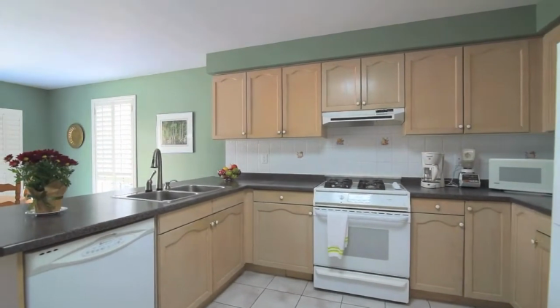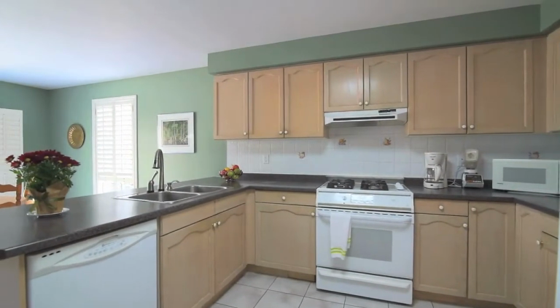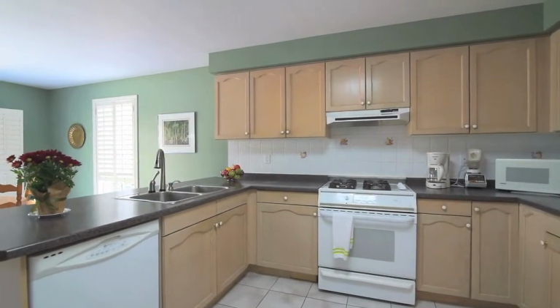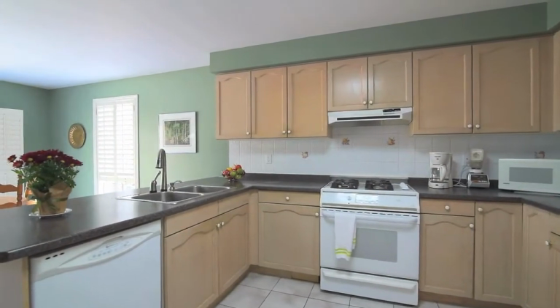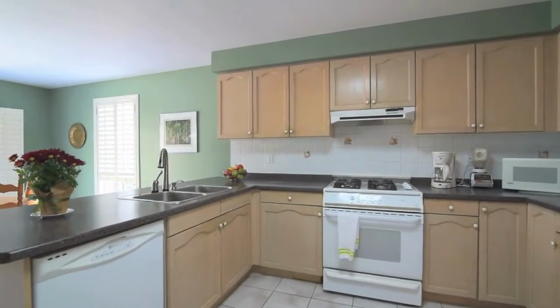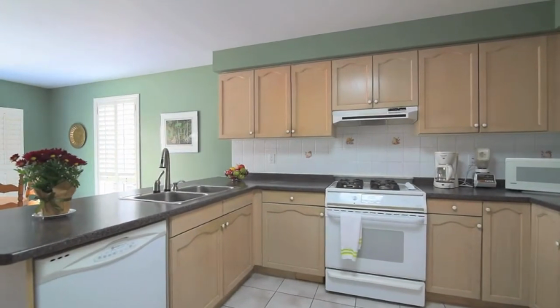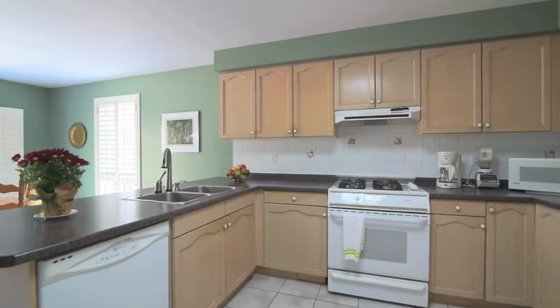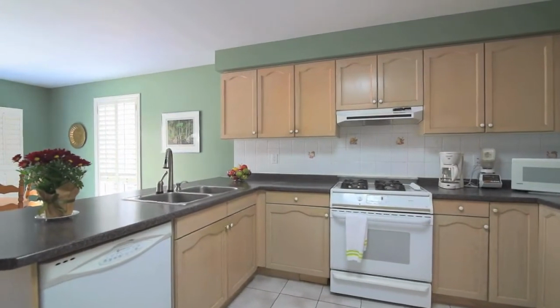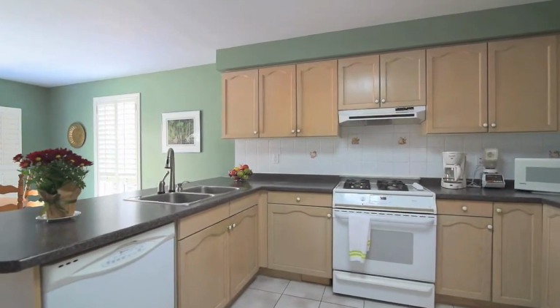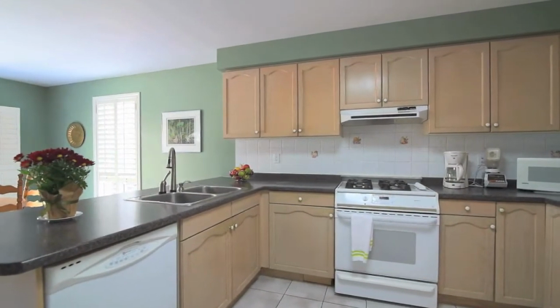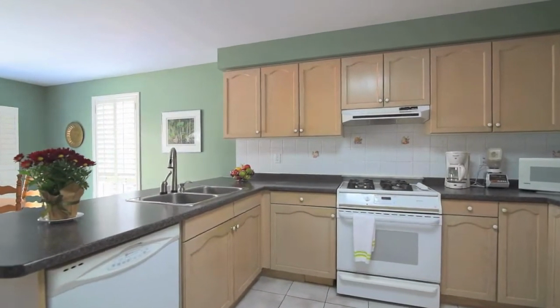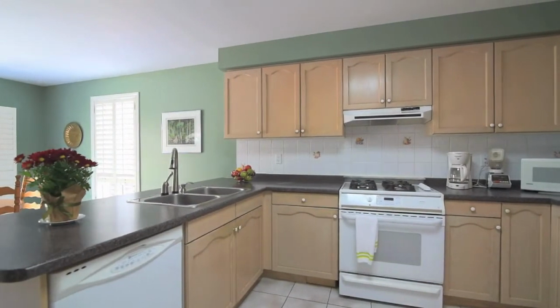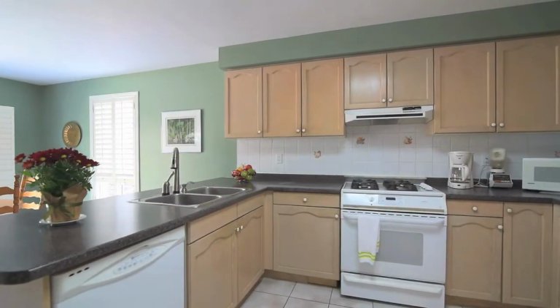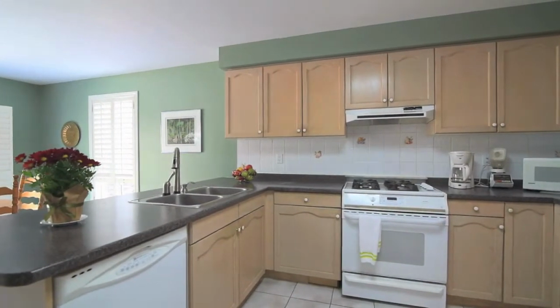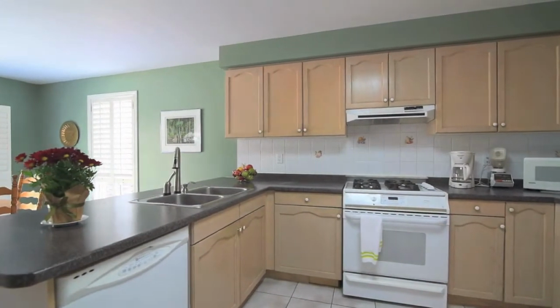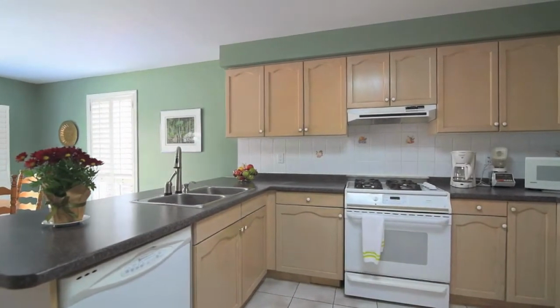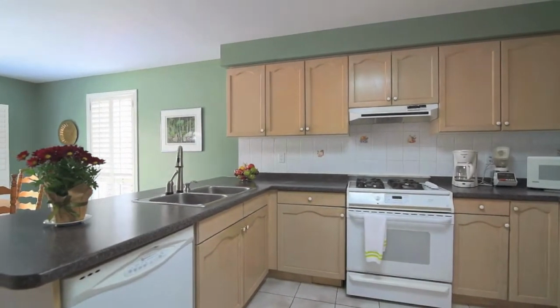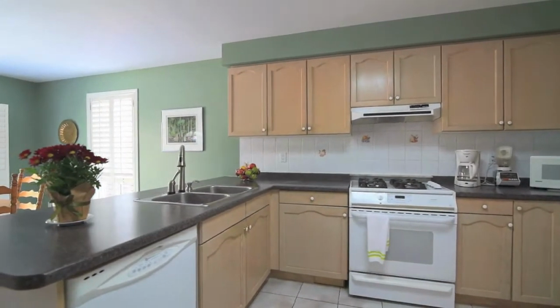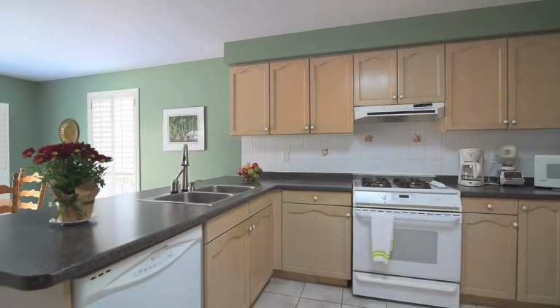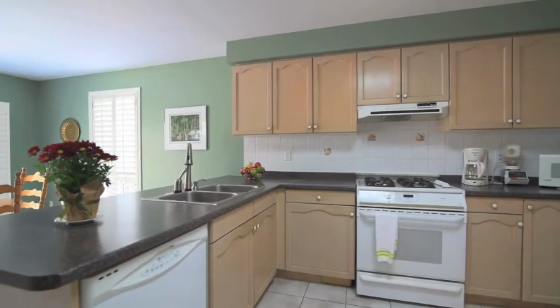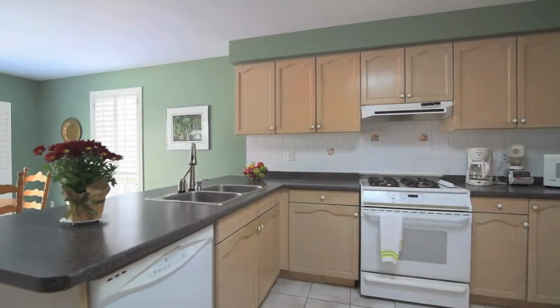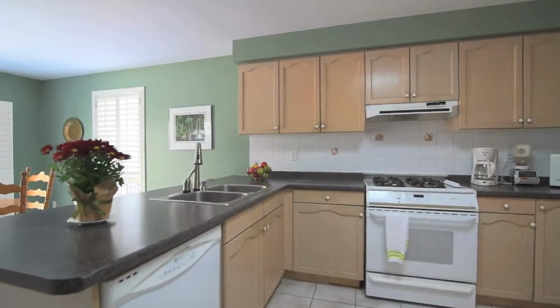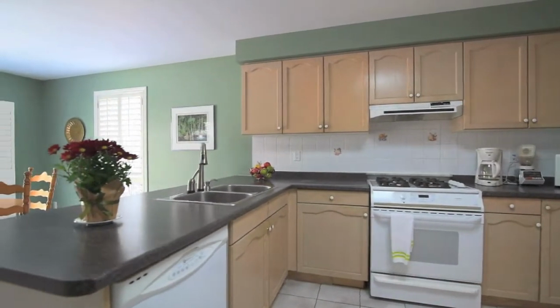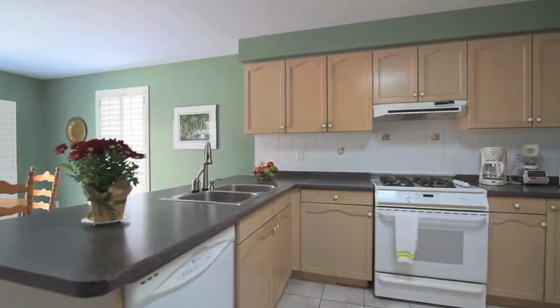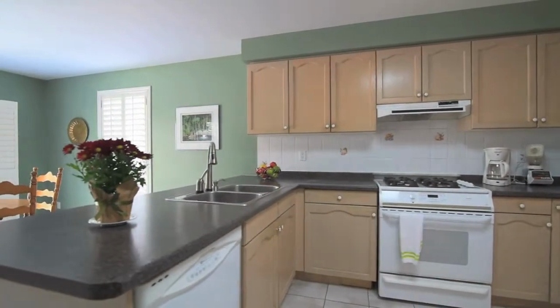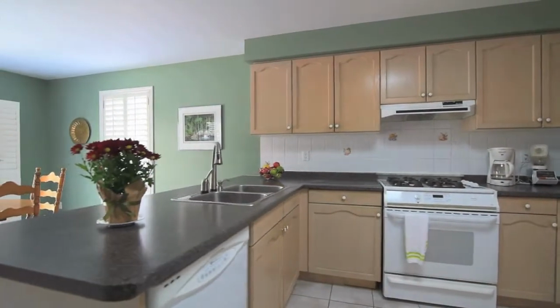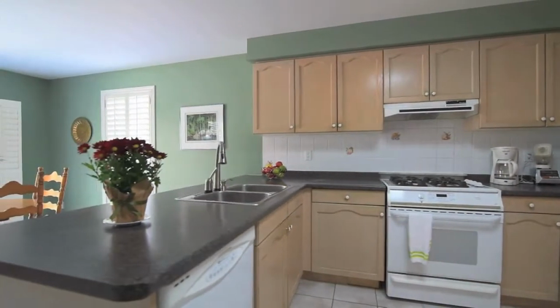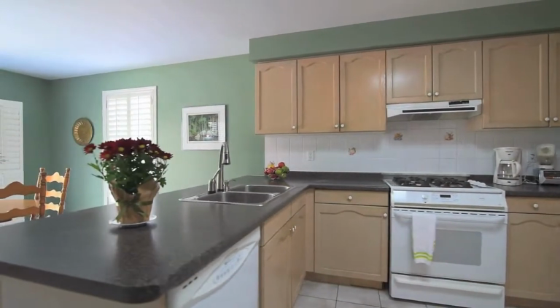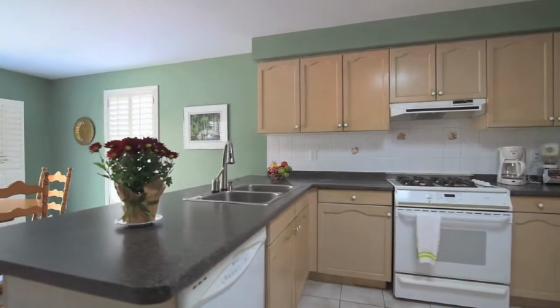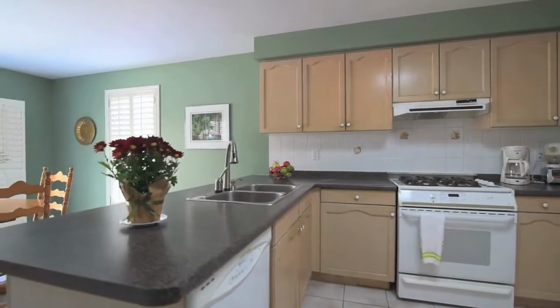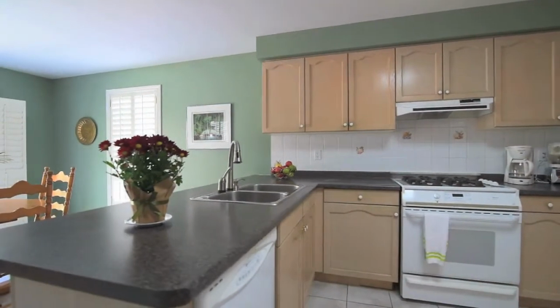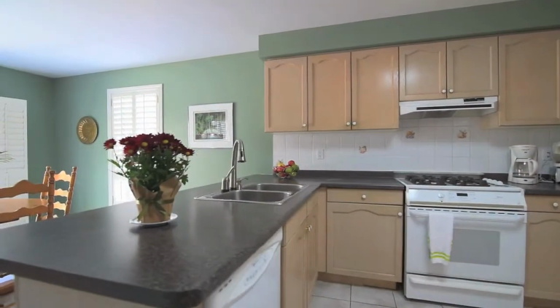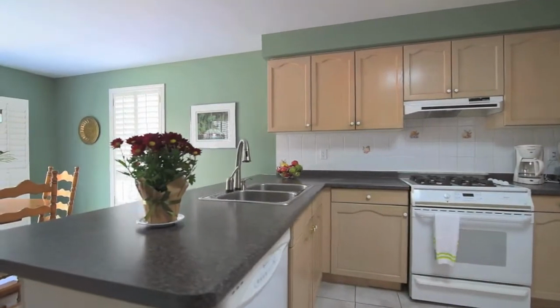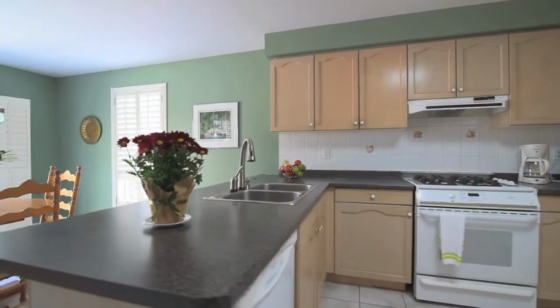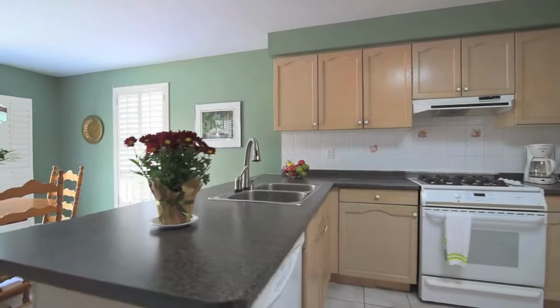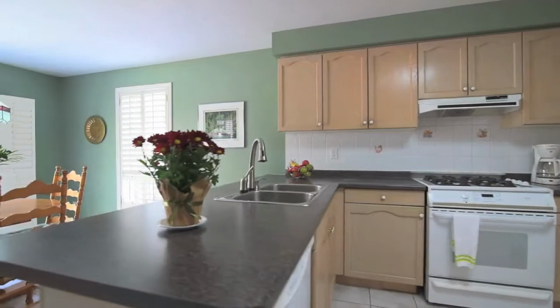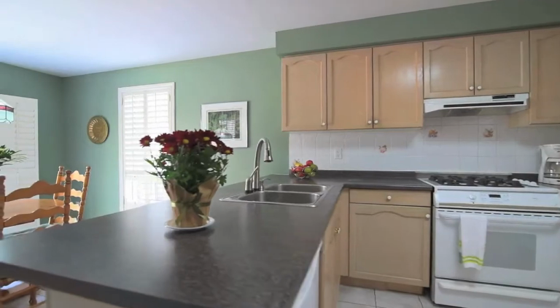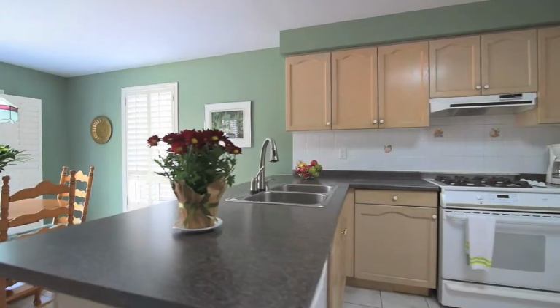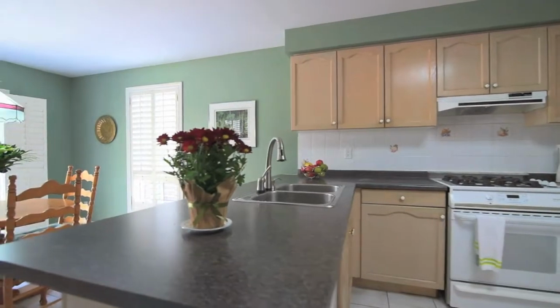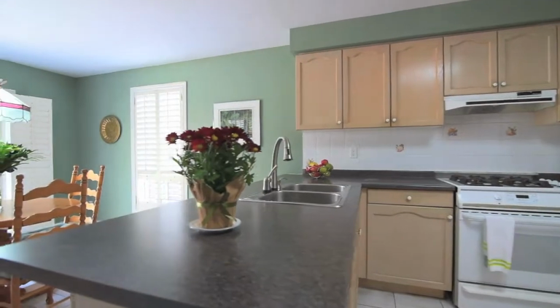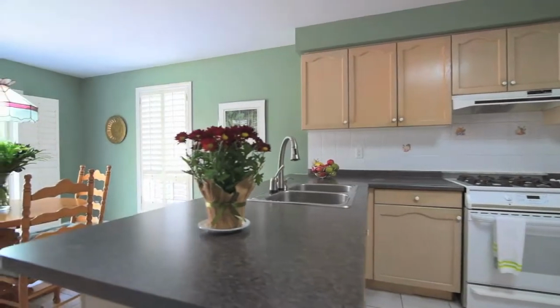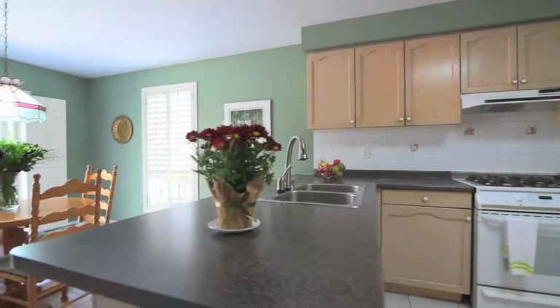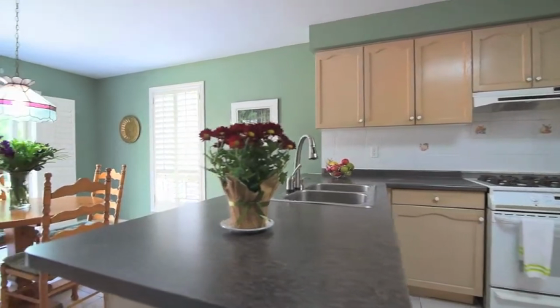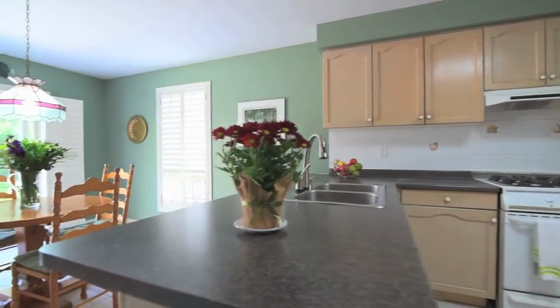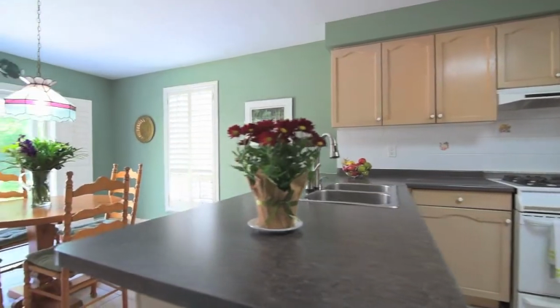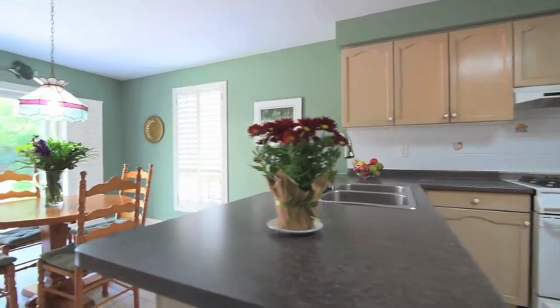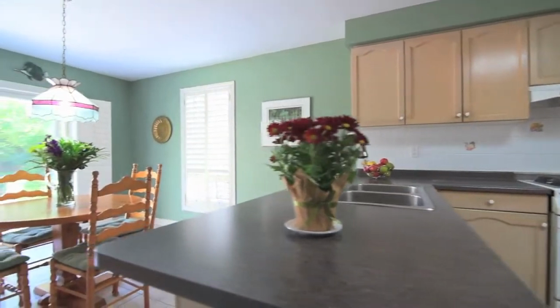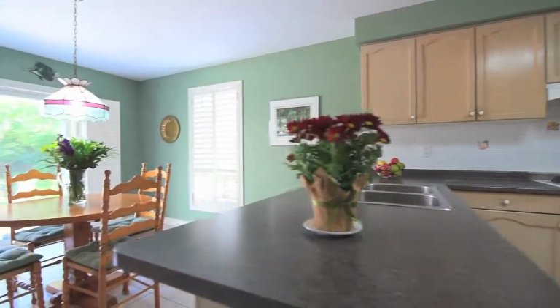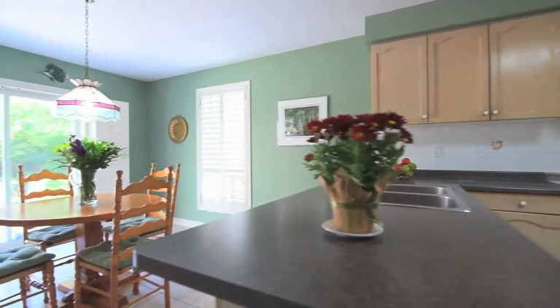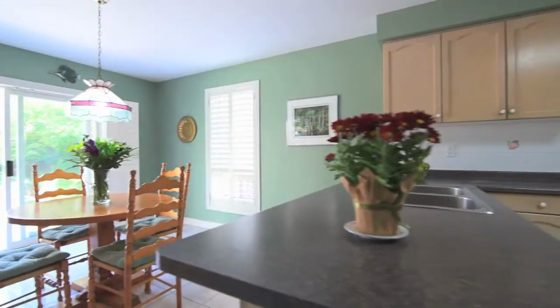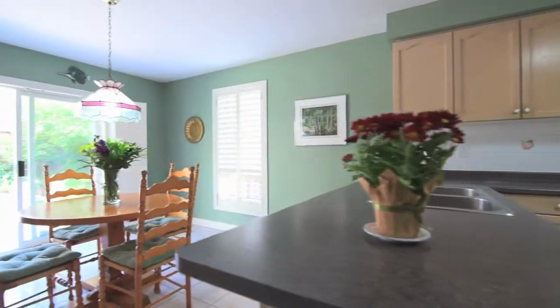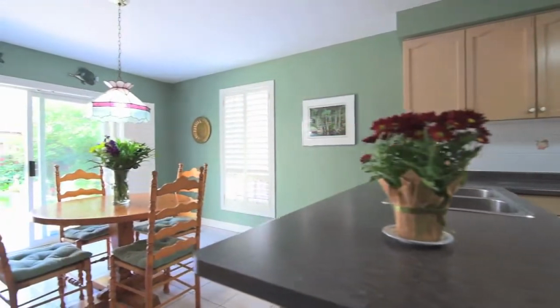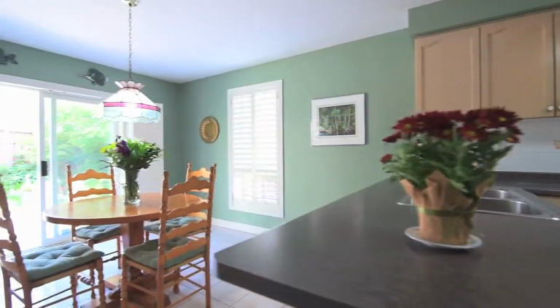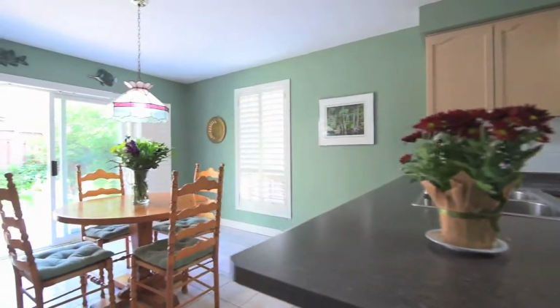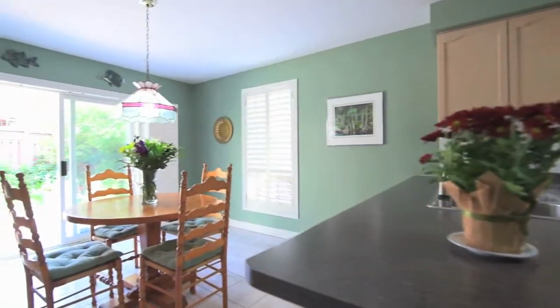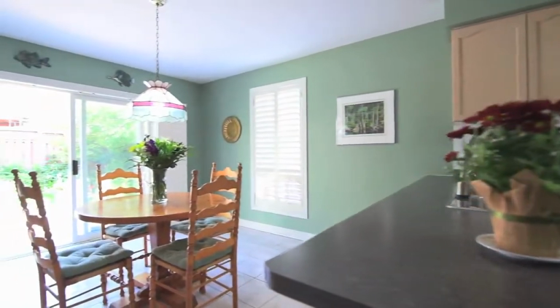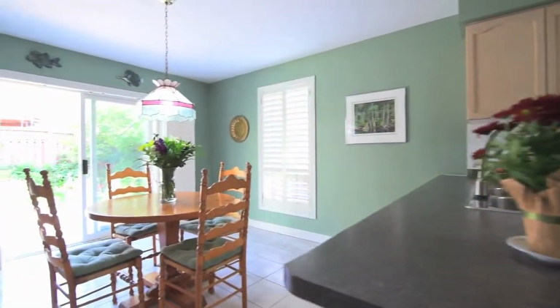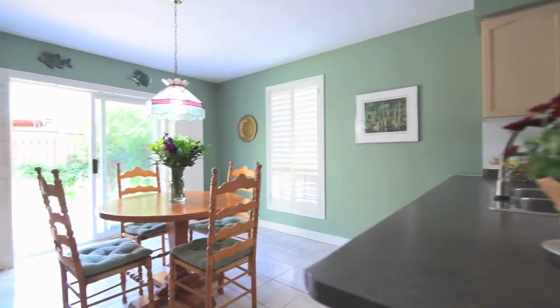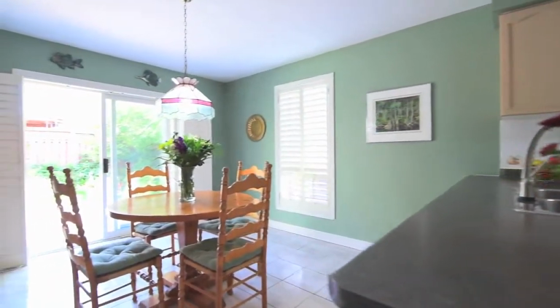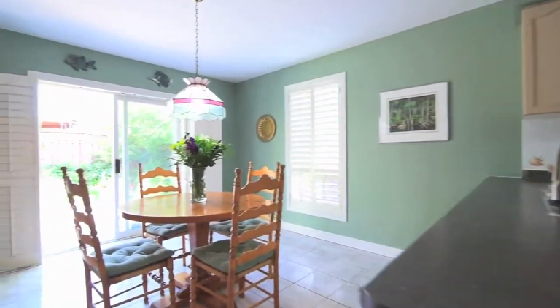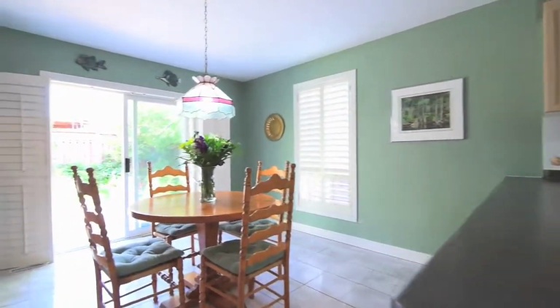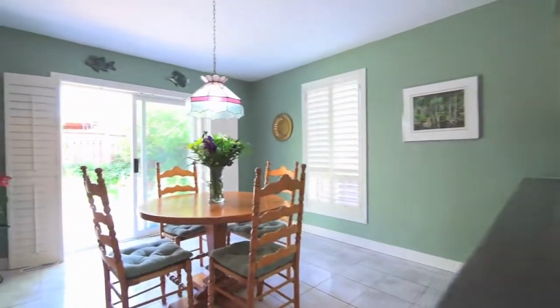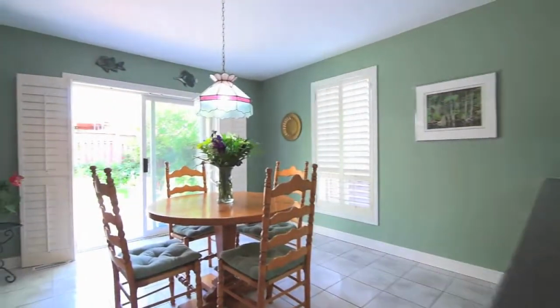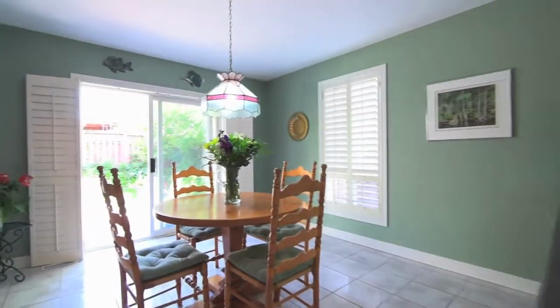The family-sized kitchen has plenty of cupboard, pantry, and counter space, a breakfast bar, and an eat-in area with walk-out access to the backyard.